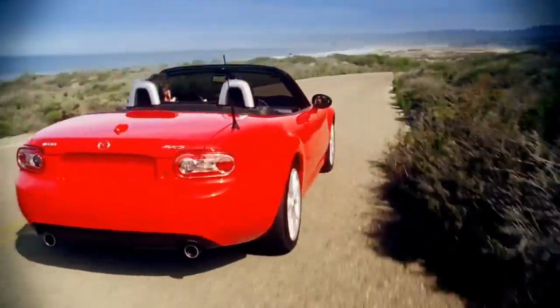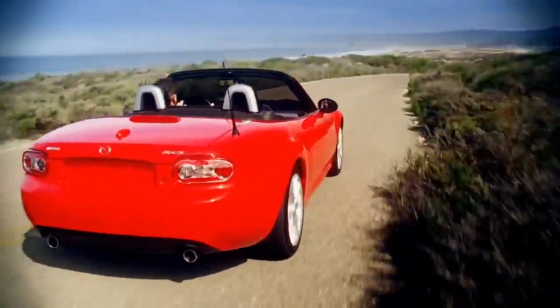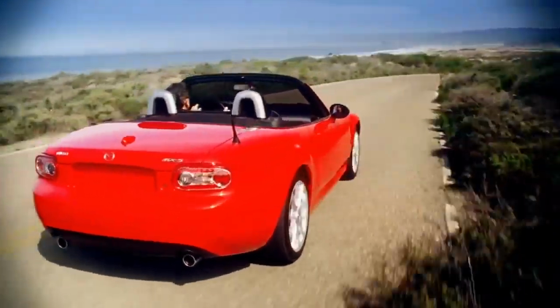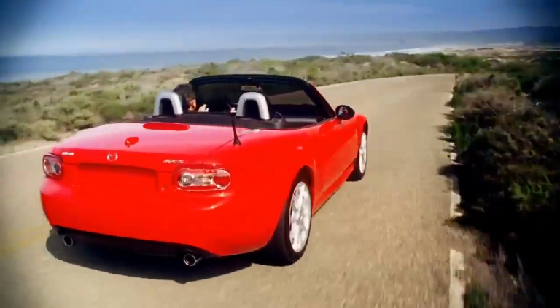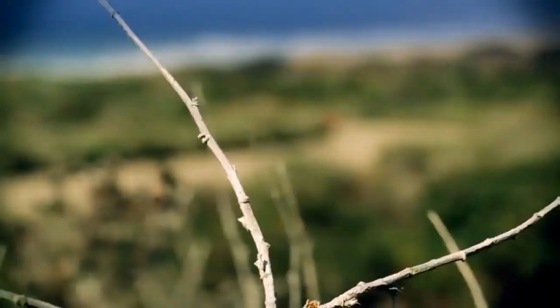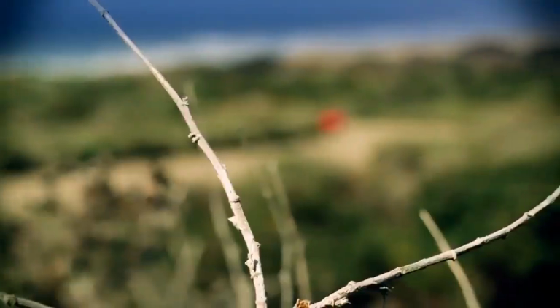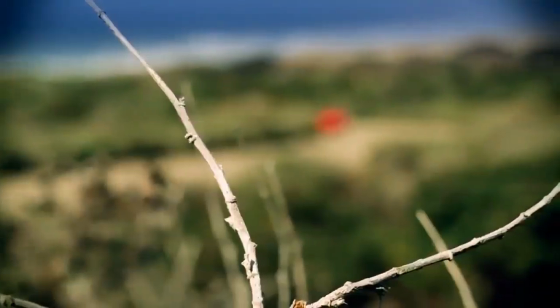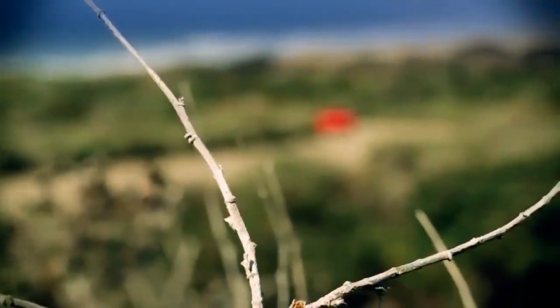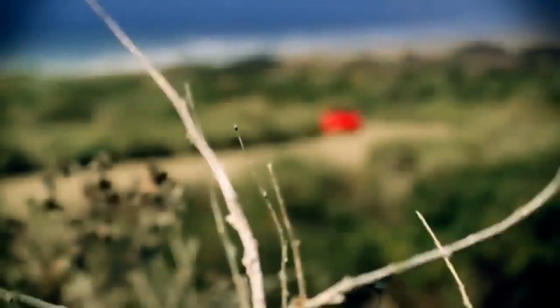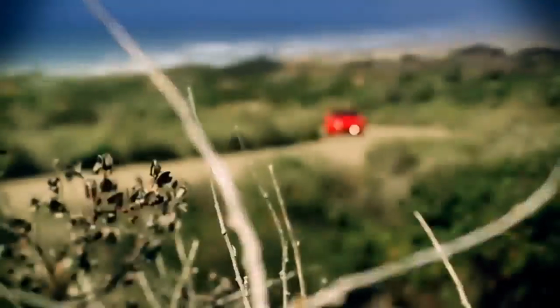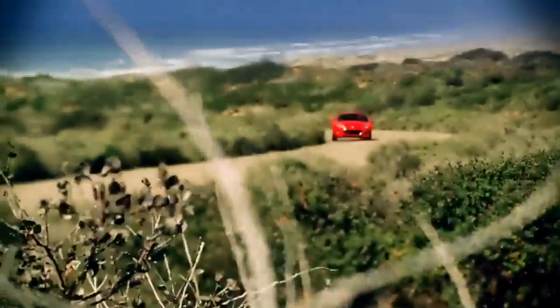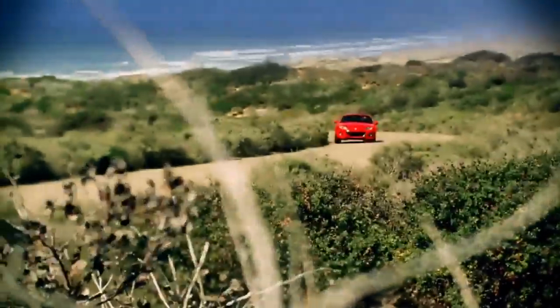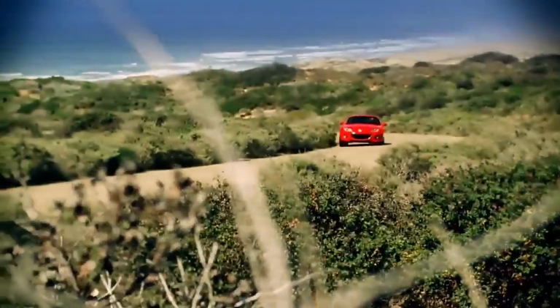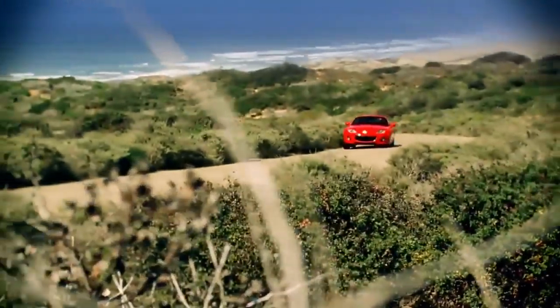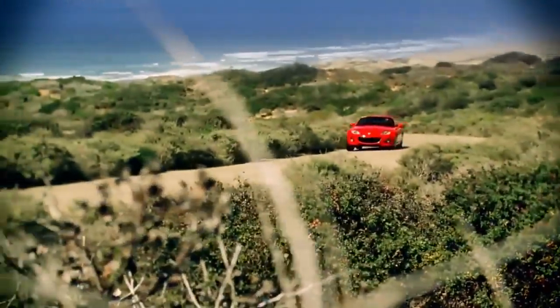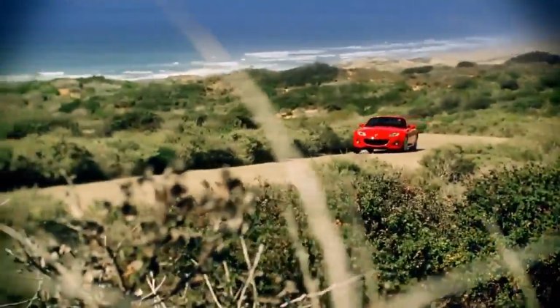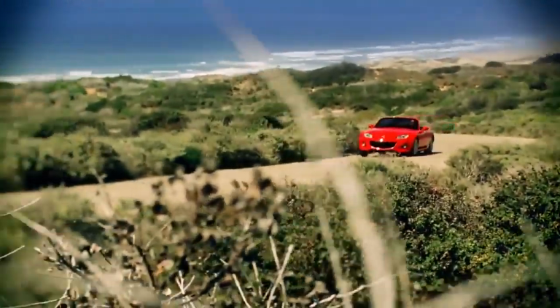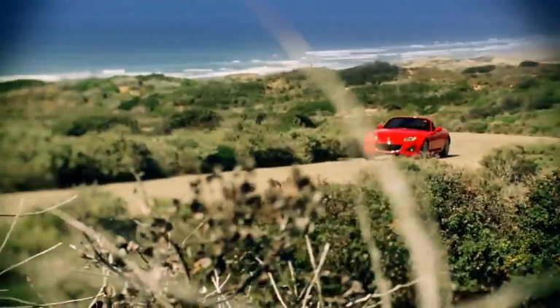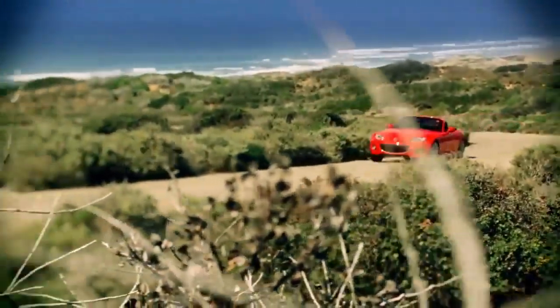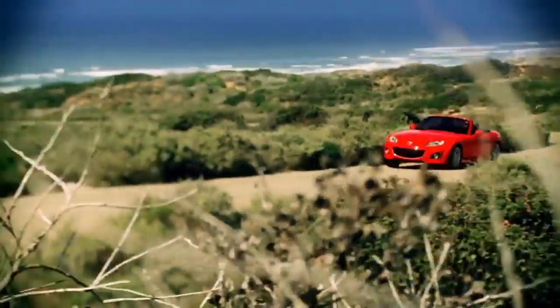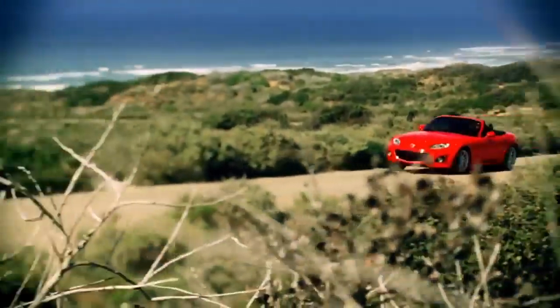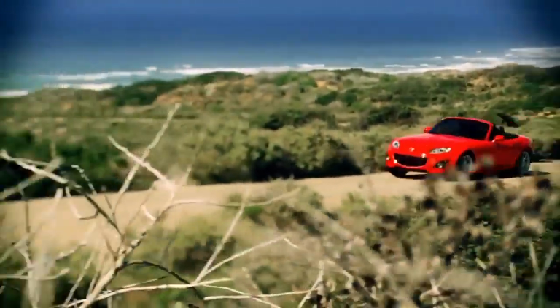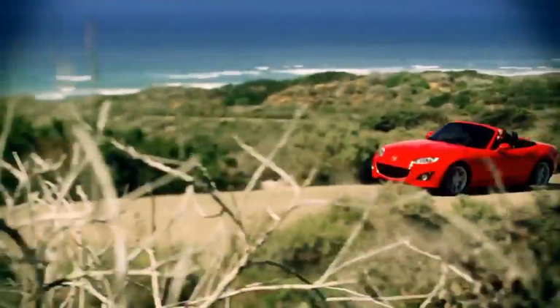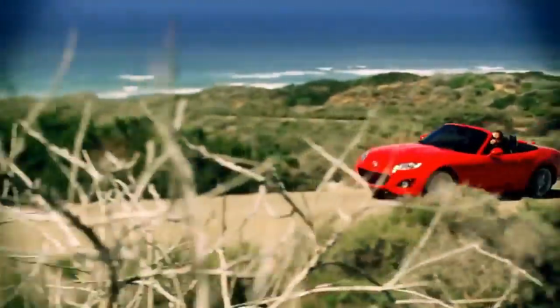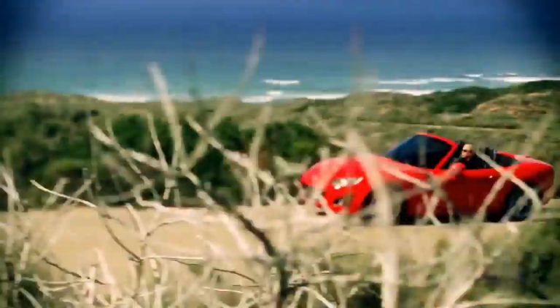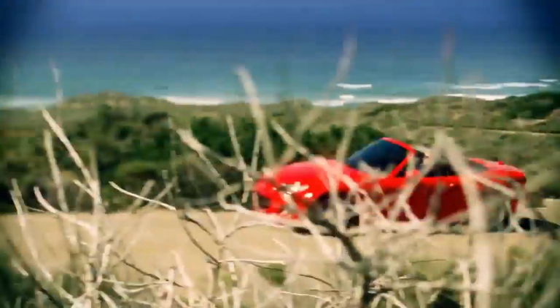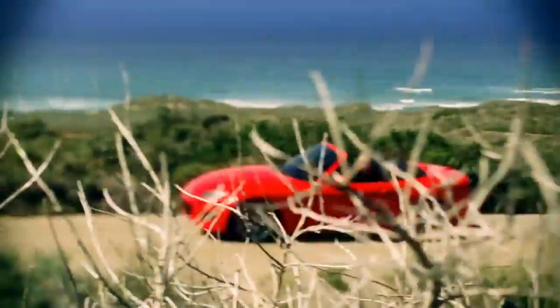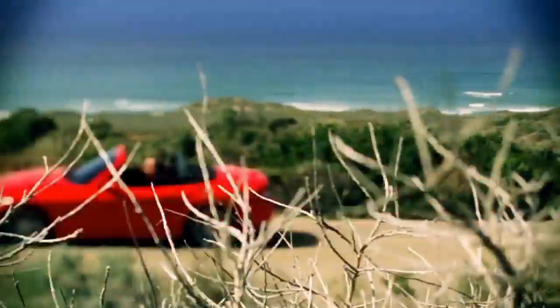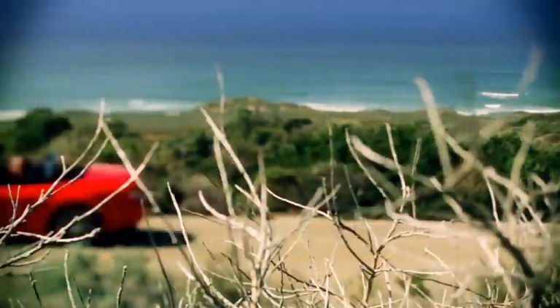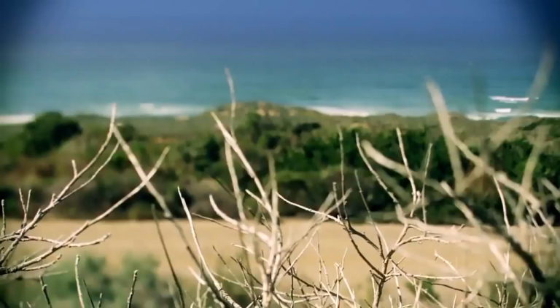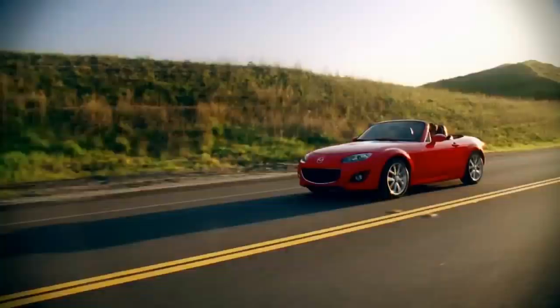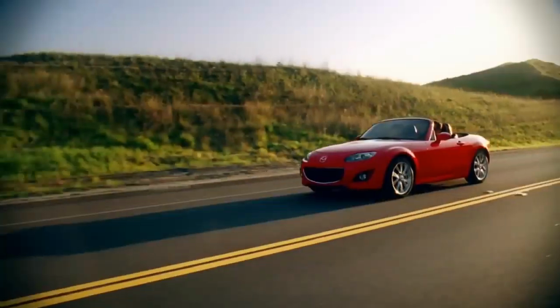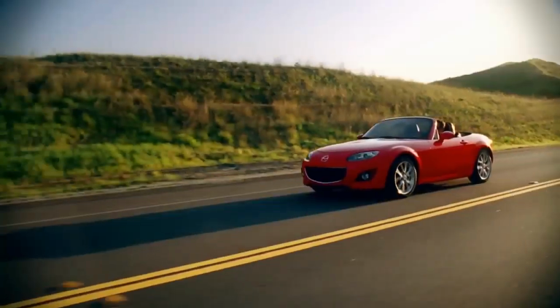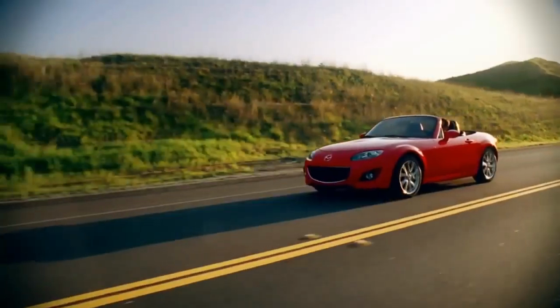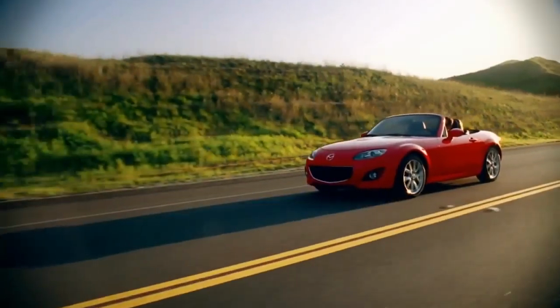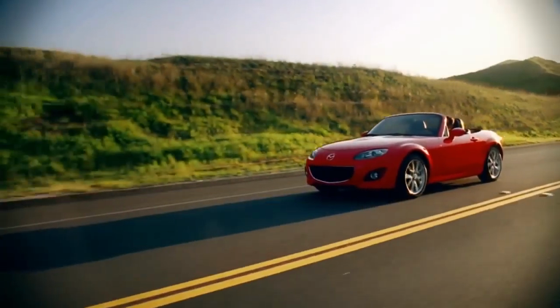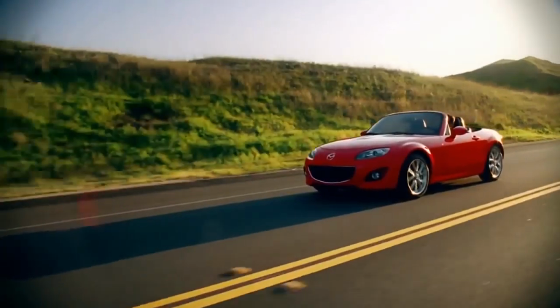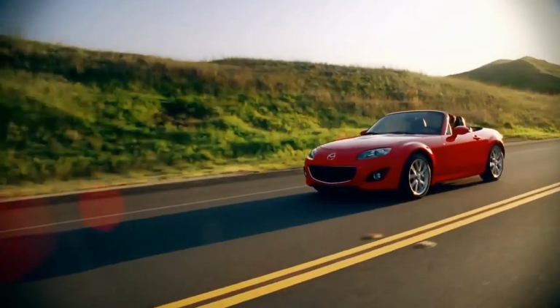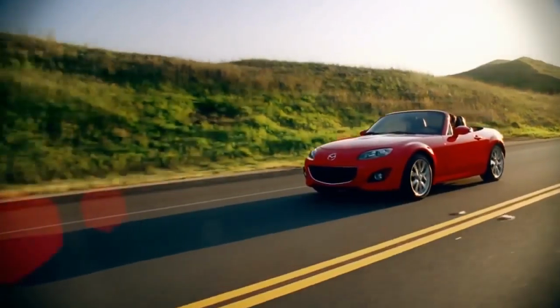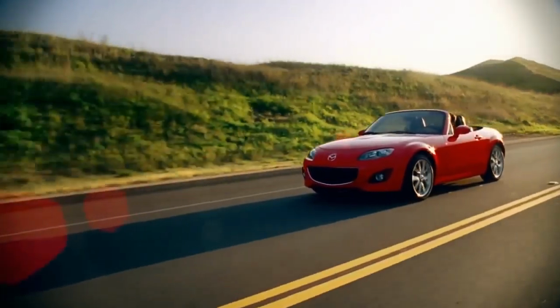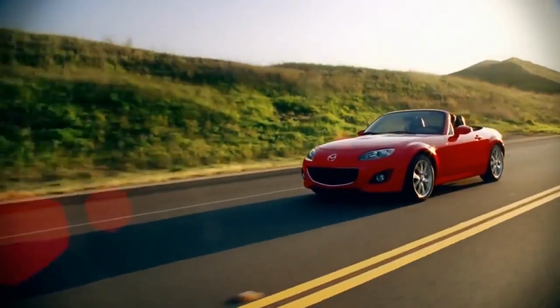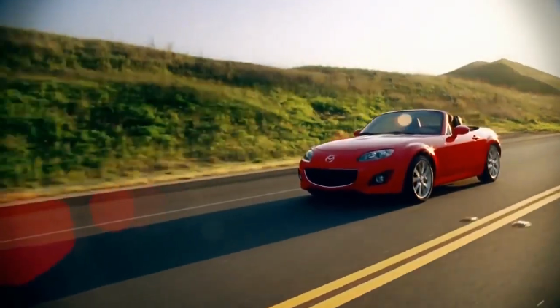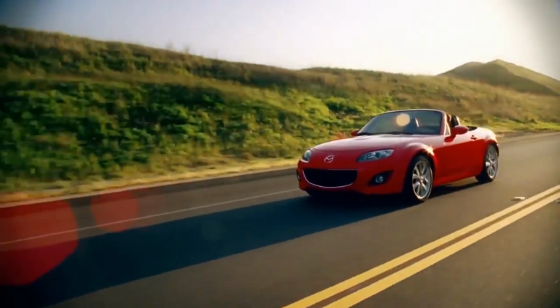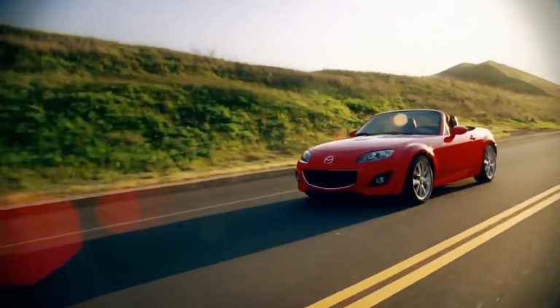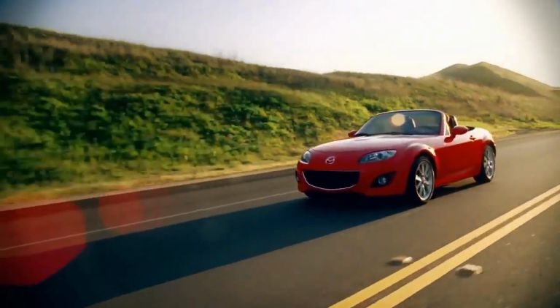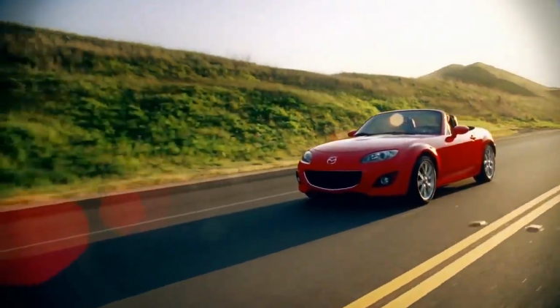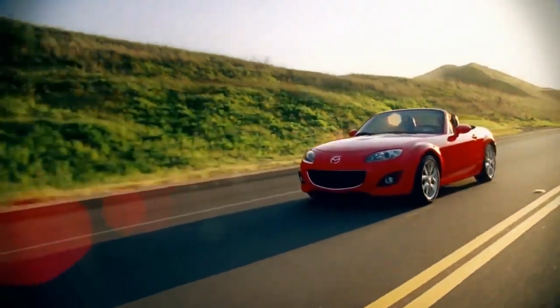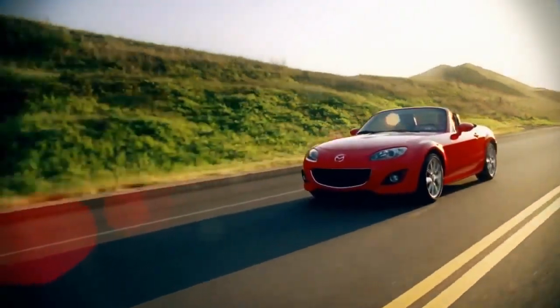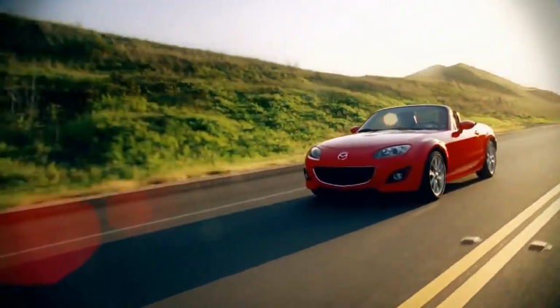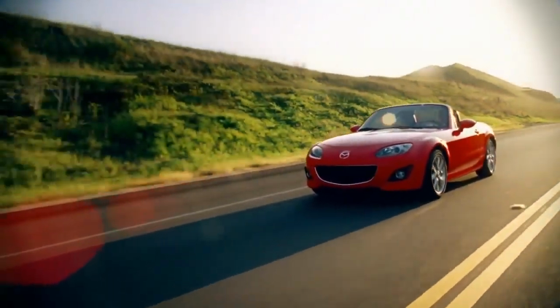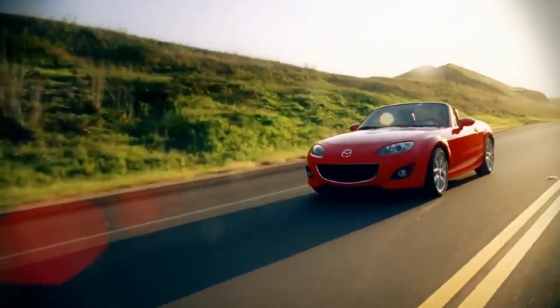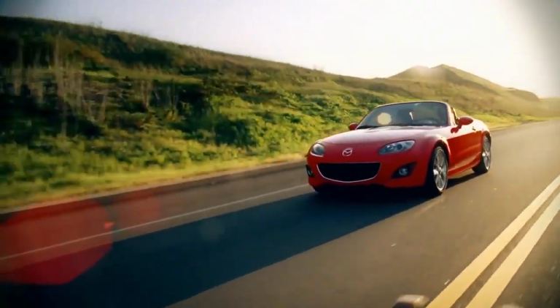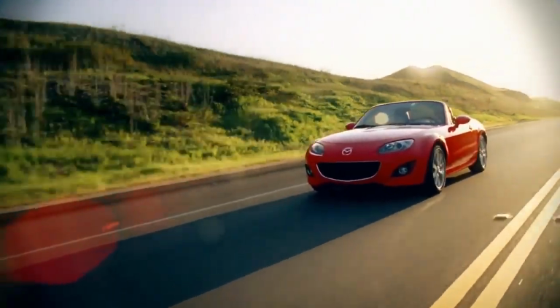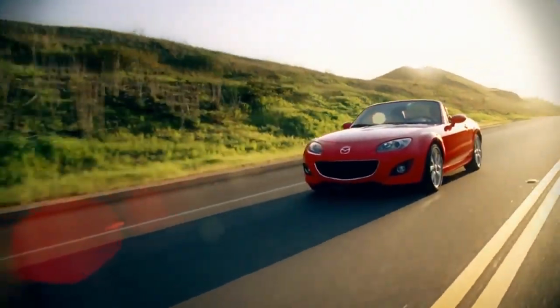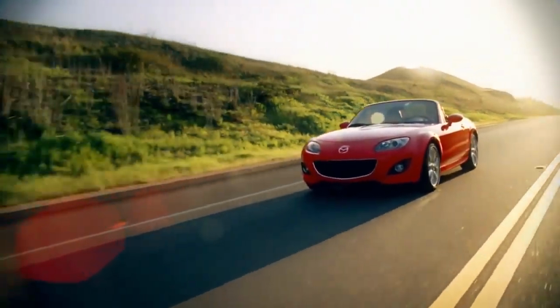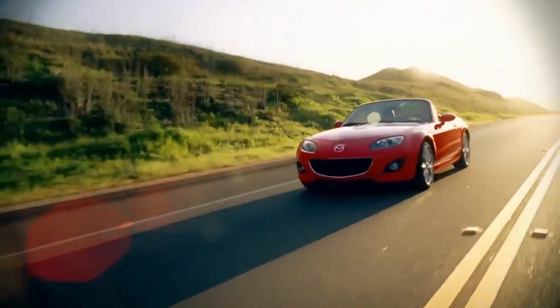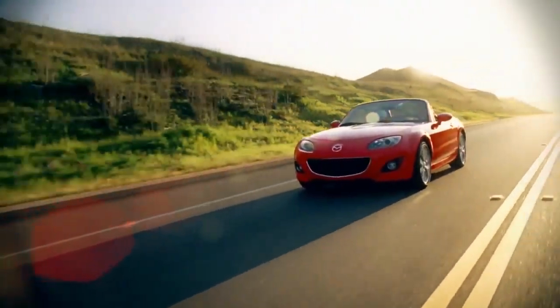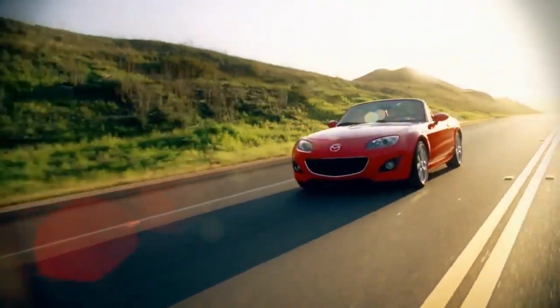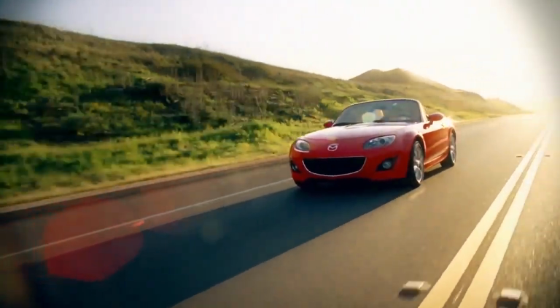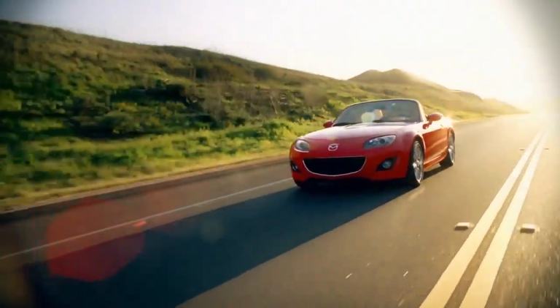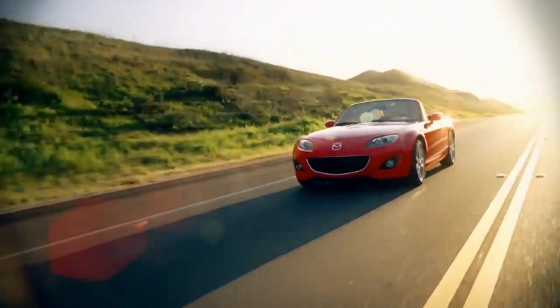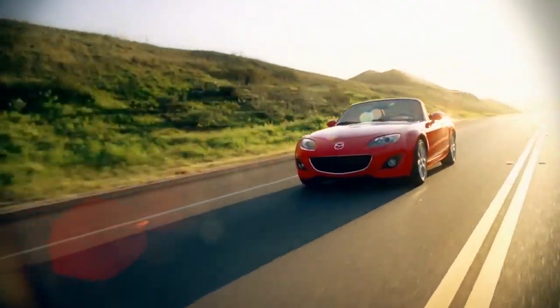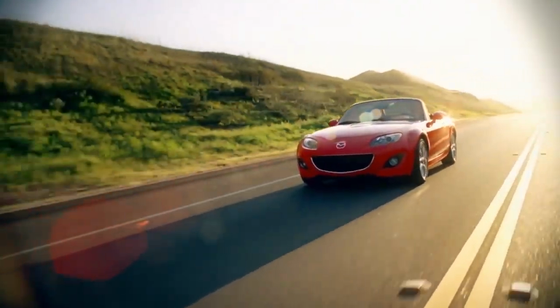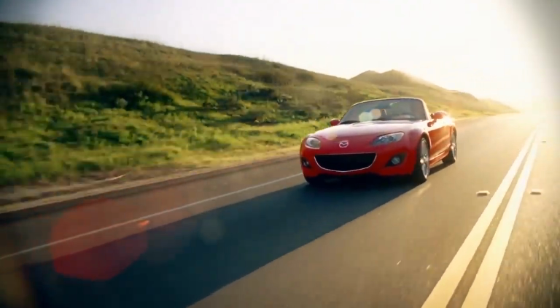The stylish MX-5 Miata is the real deal. It's the ultimate roadster with the looks and performance to prove it.